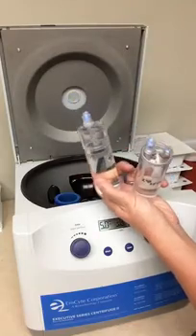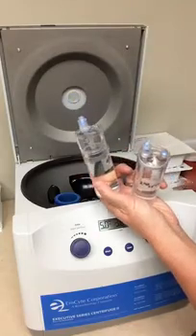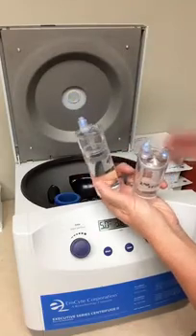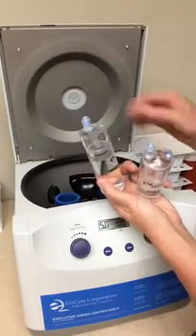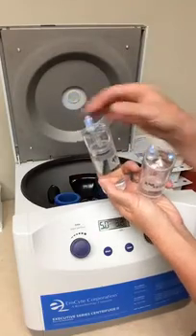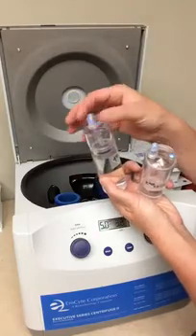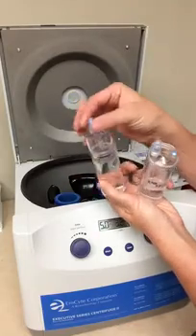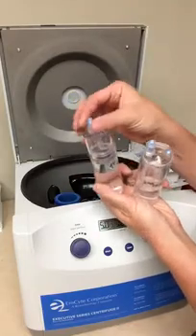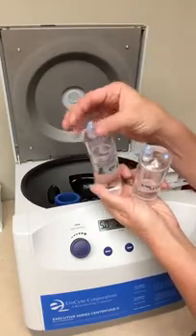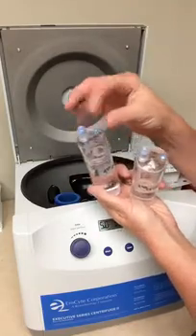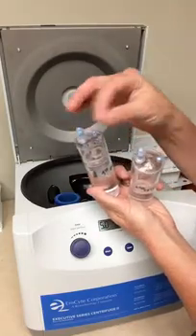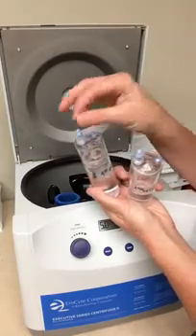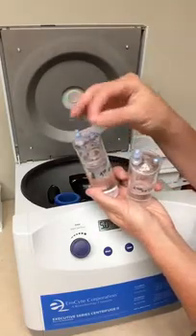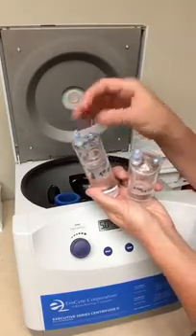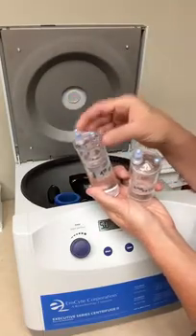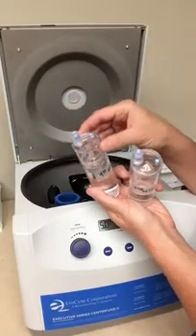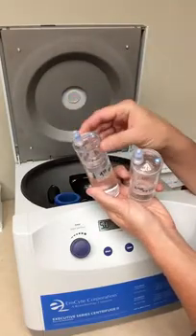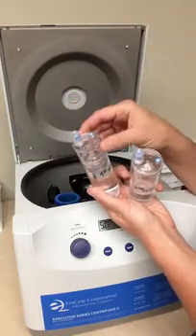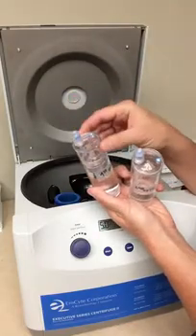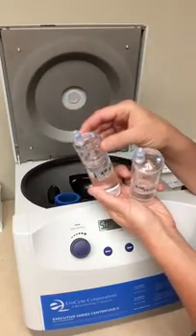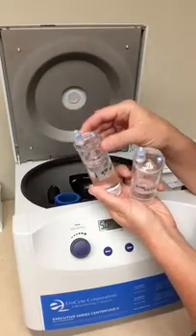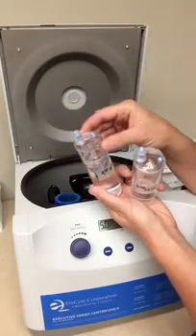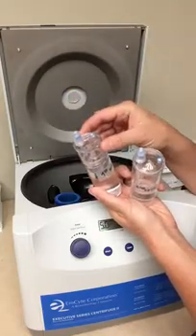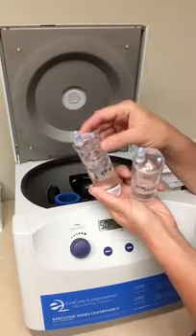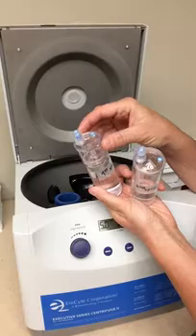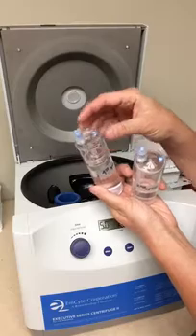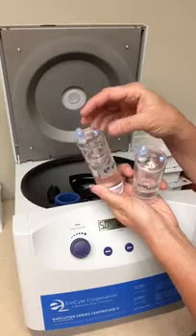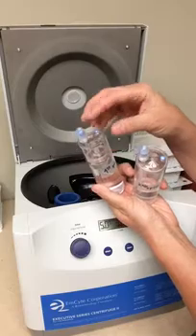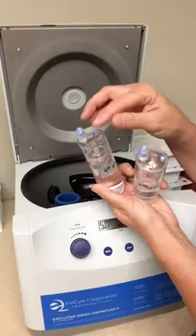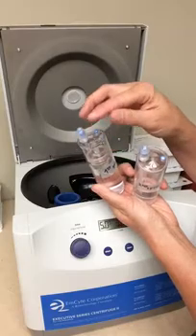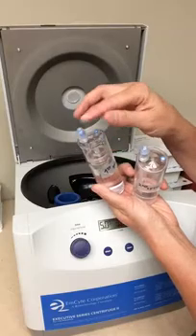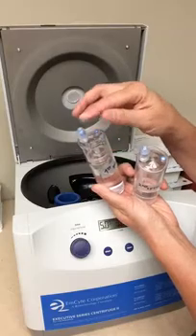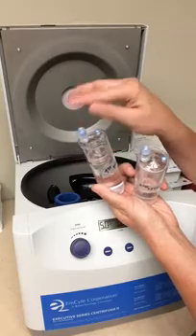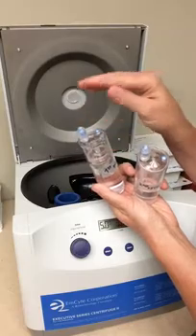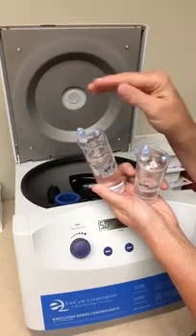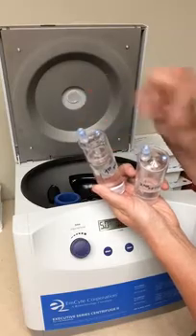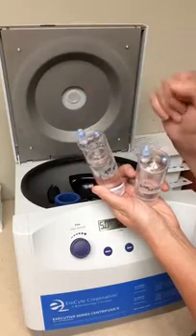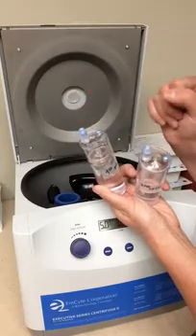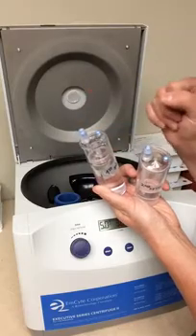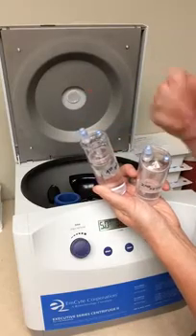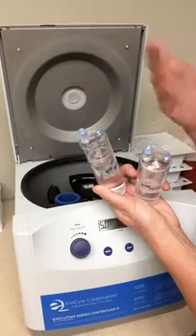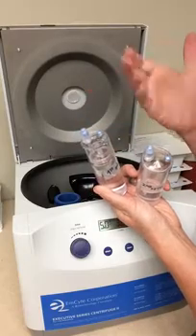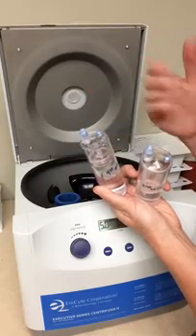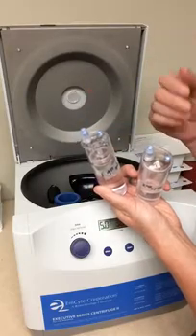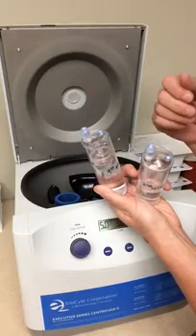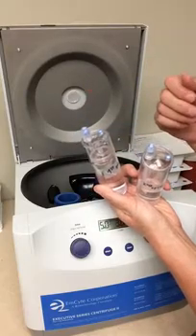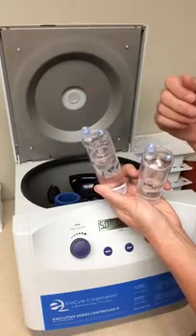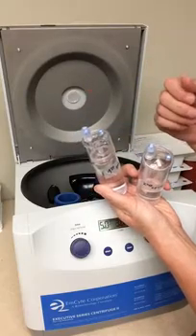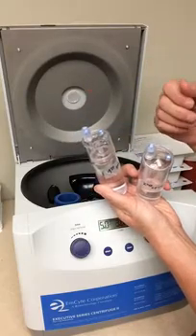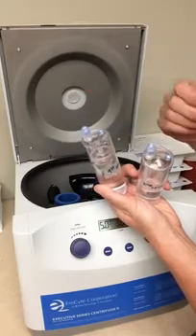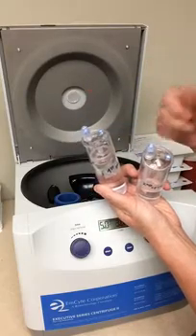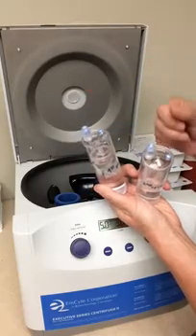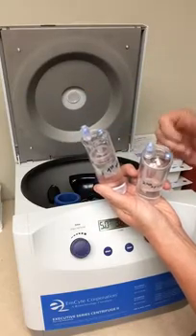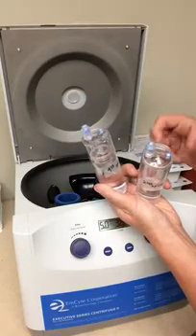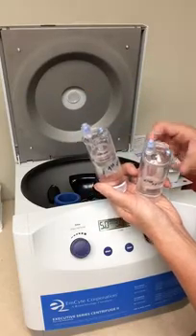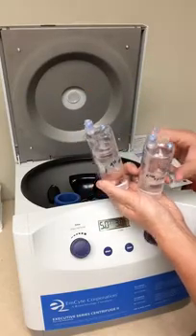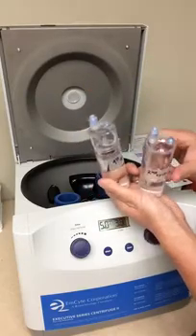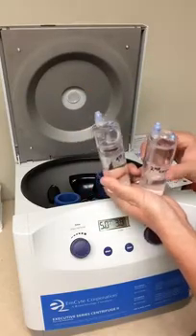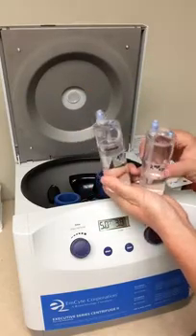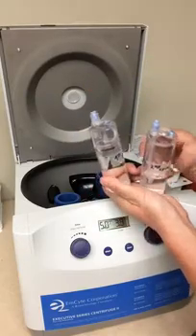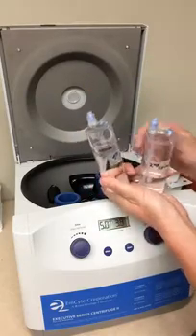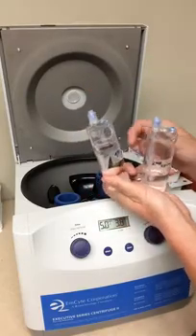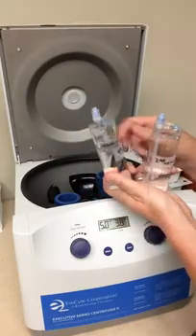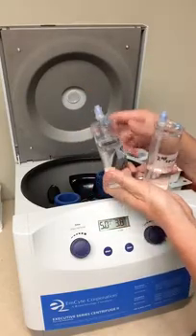In your kit, these will be sterile self-sealing tops, and you always want to wipe the top with alcohol. And I'll show you how to spin.